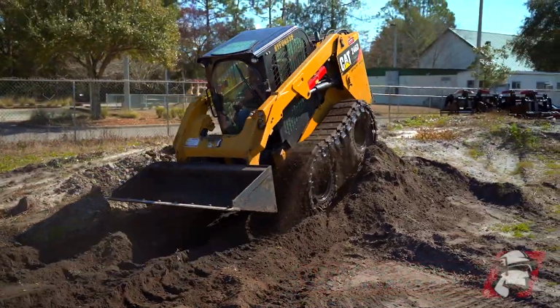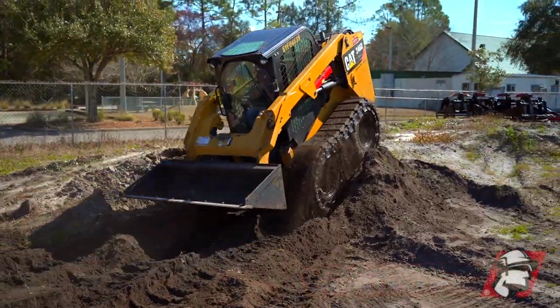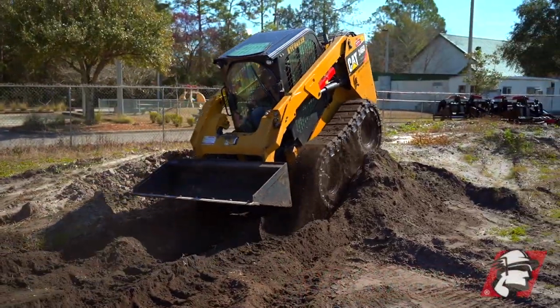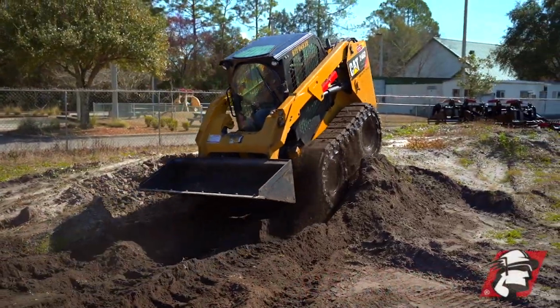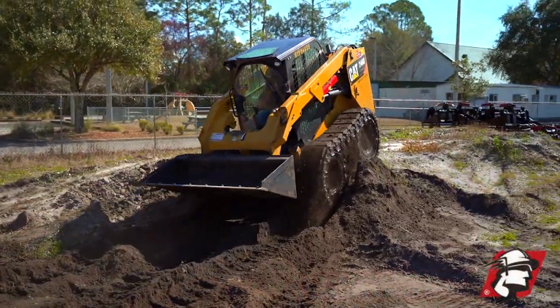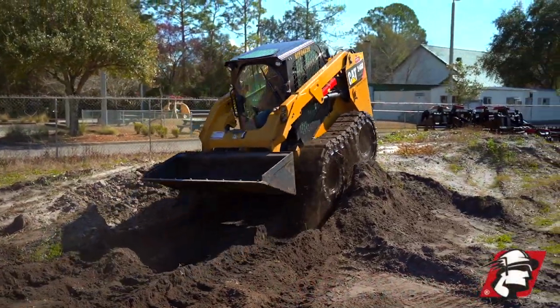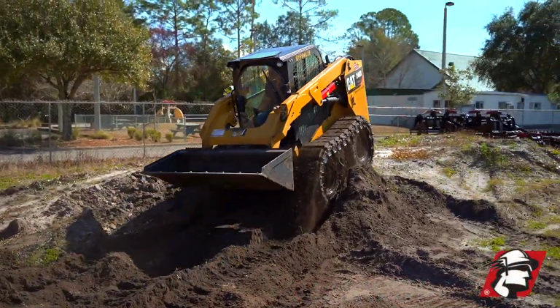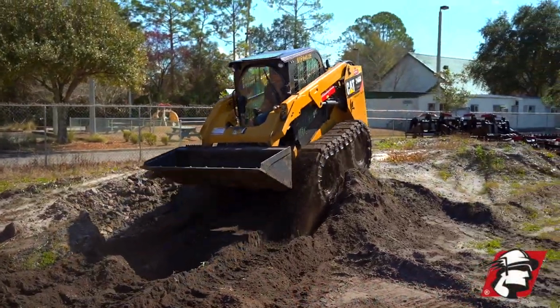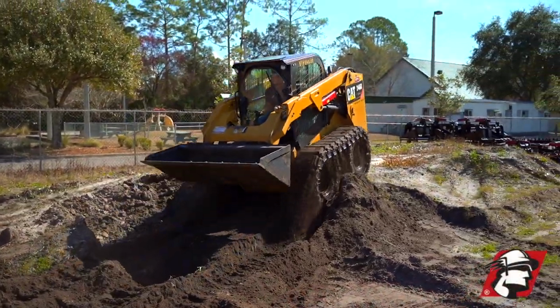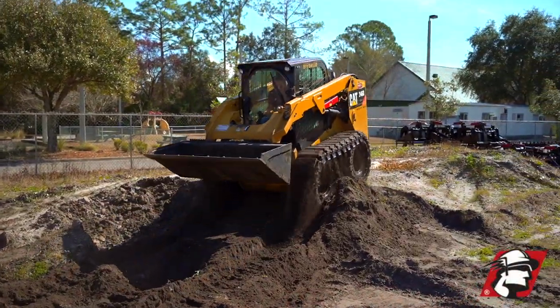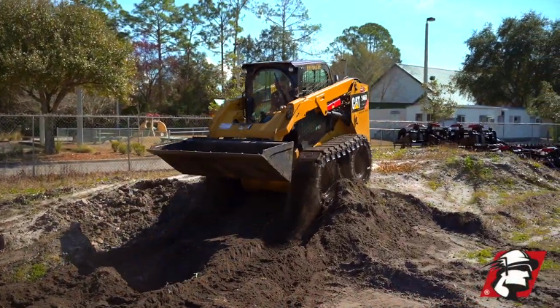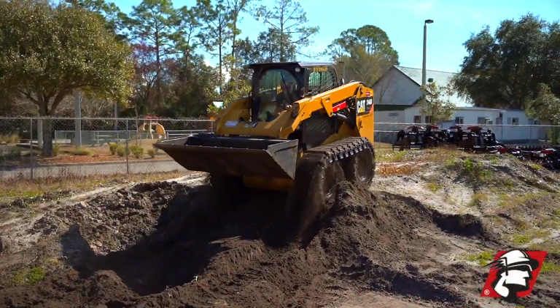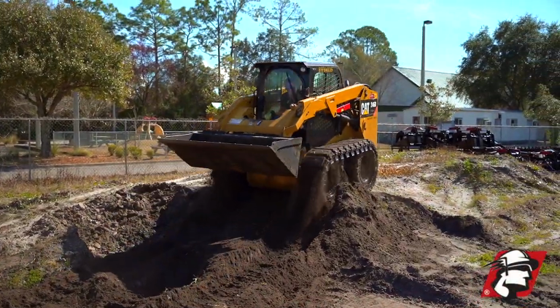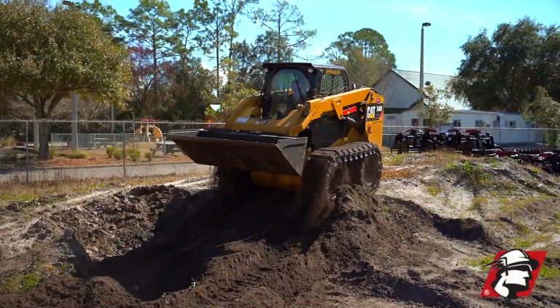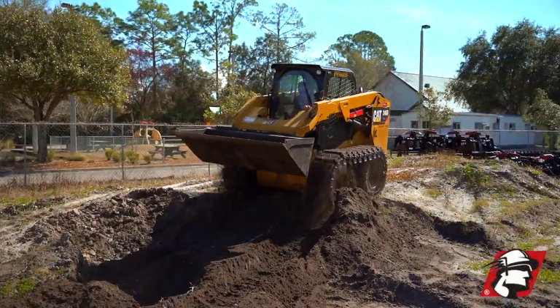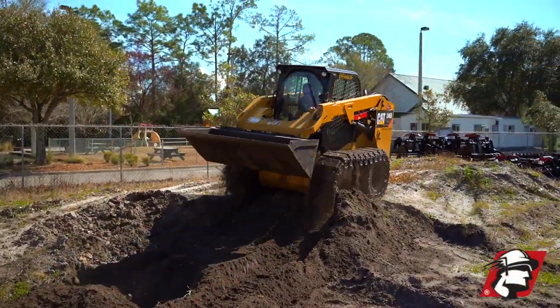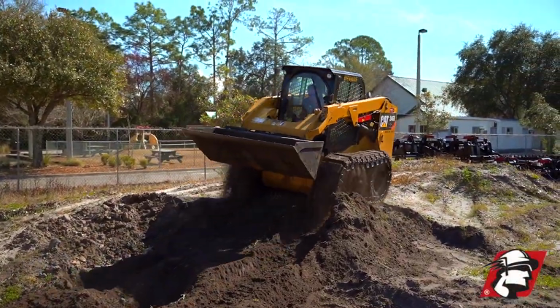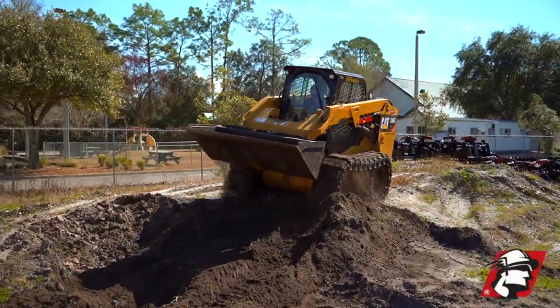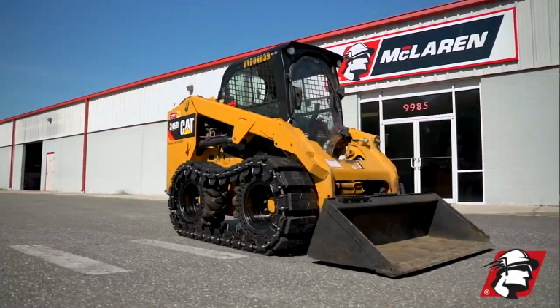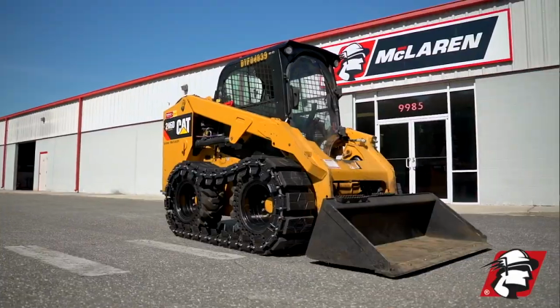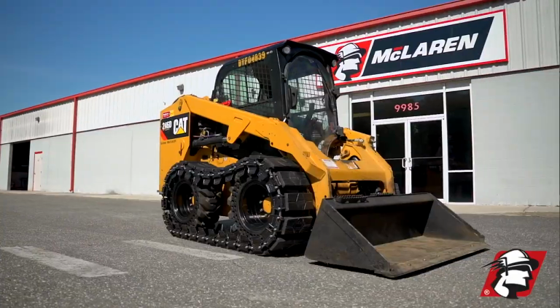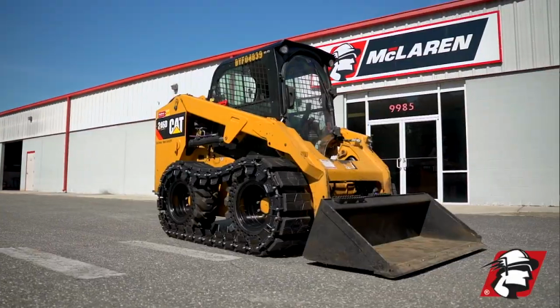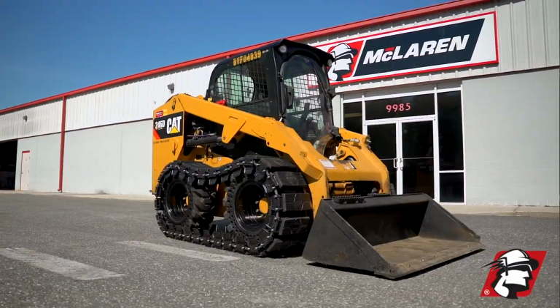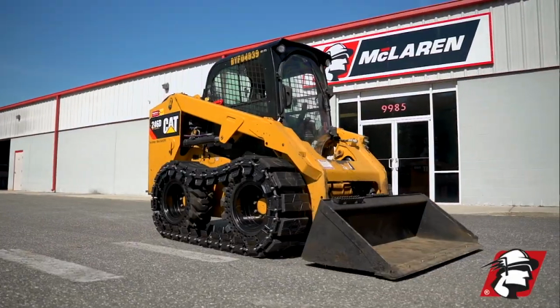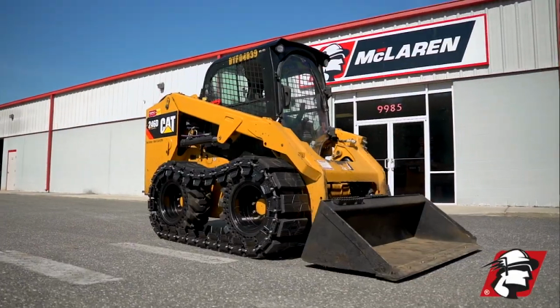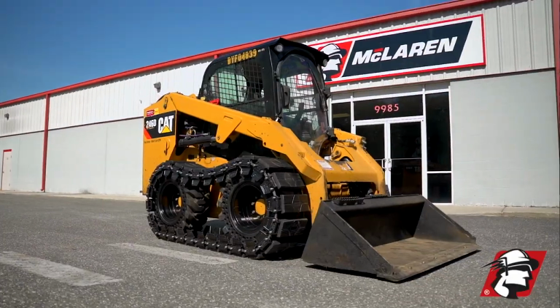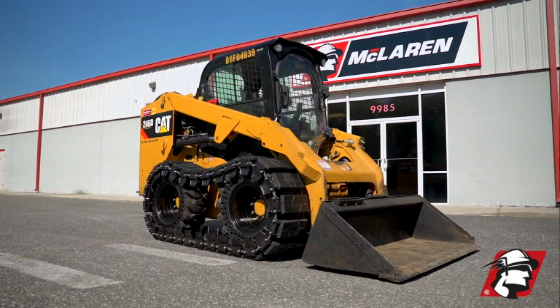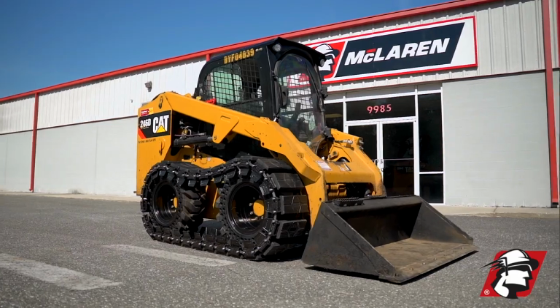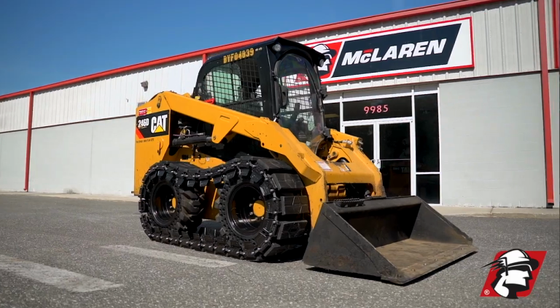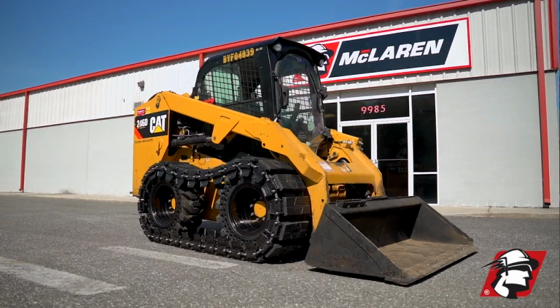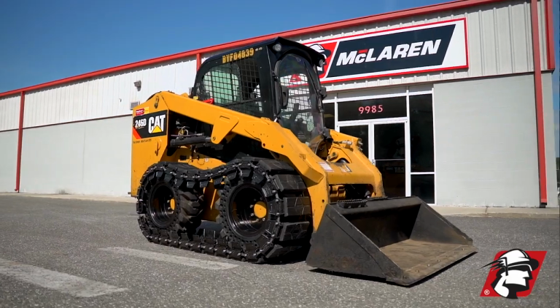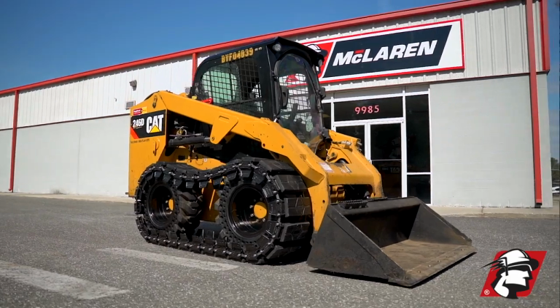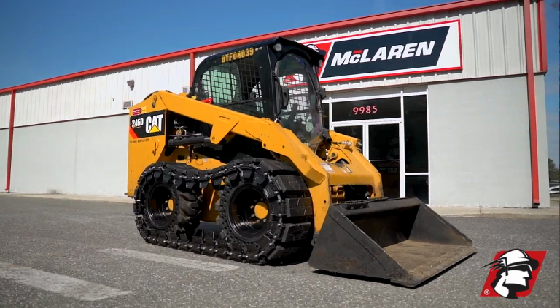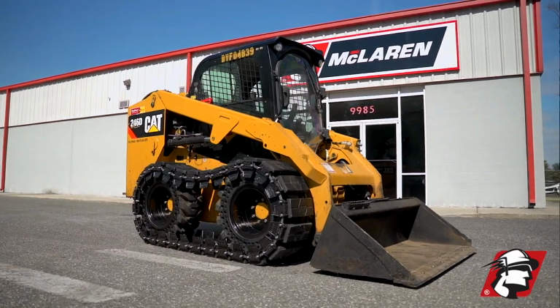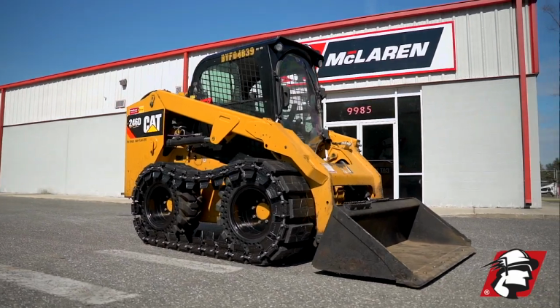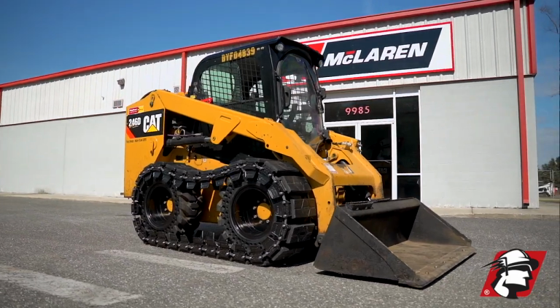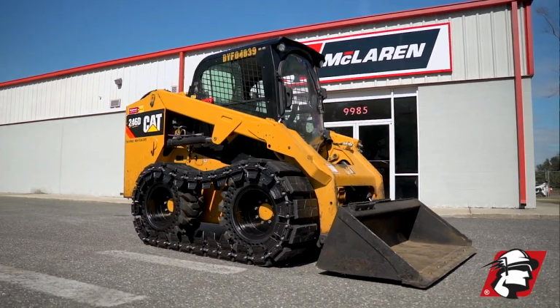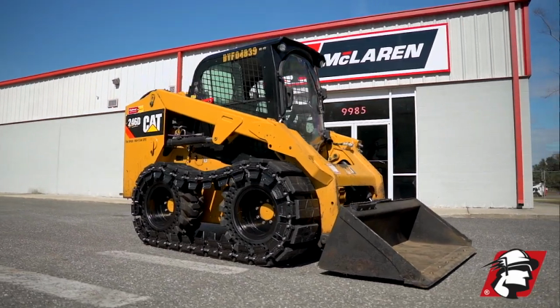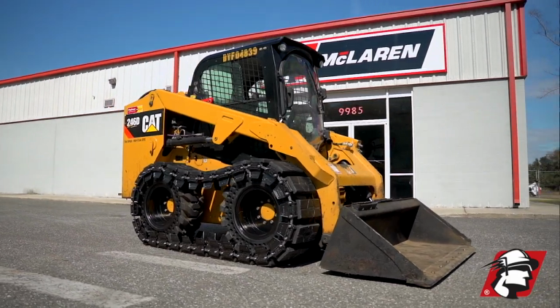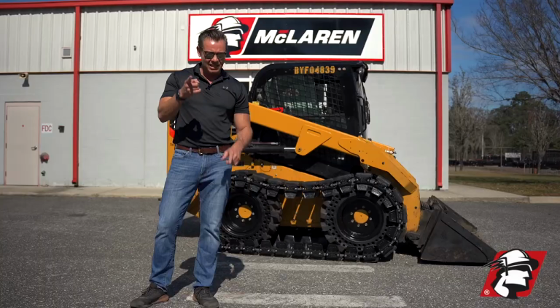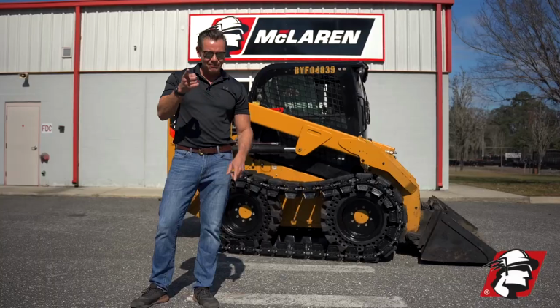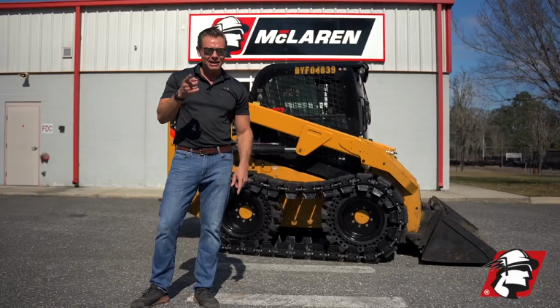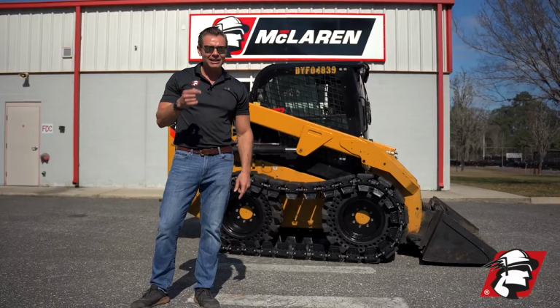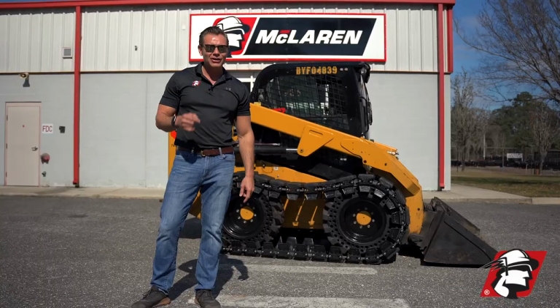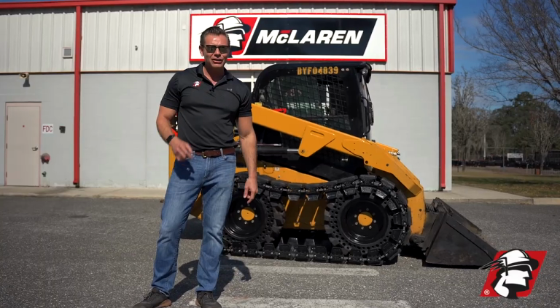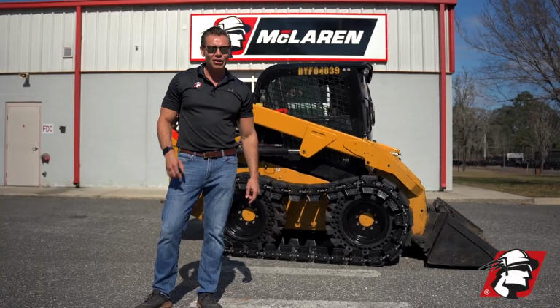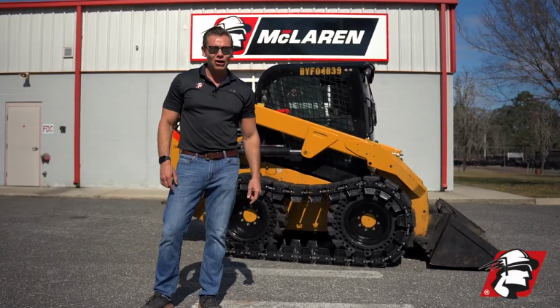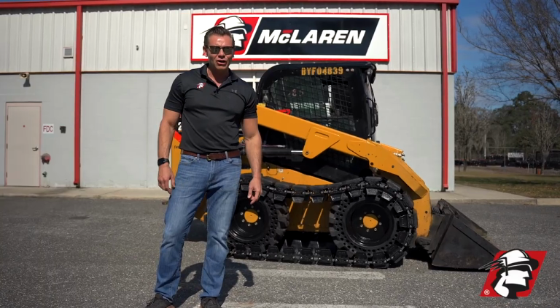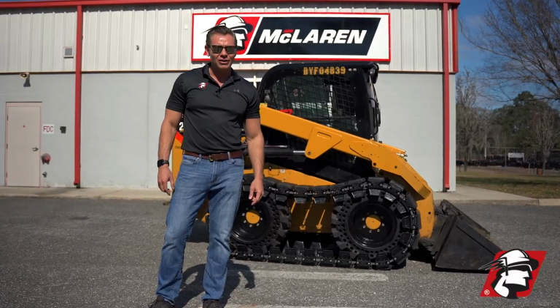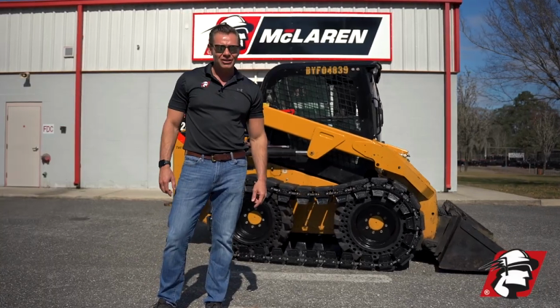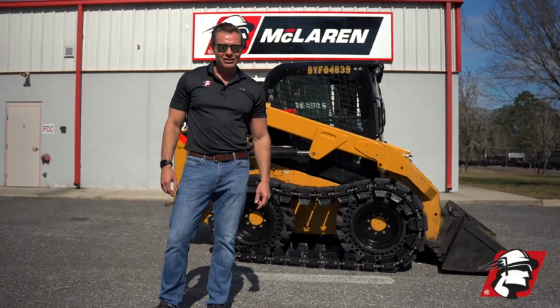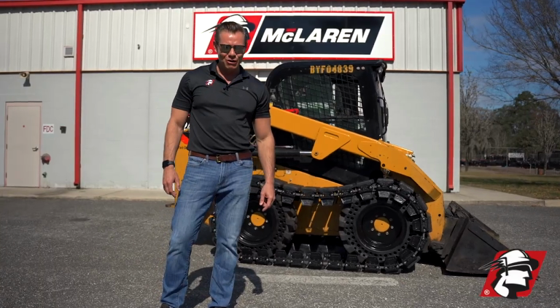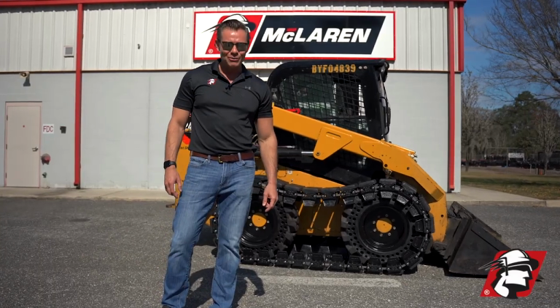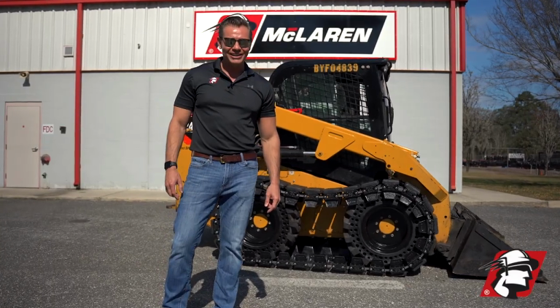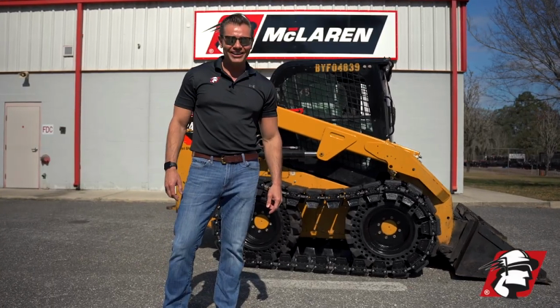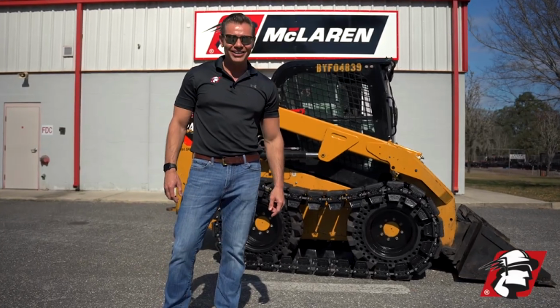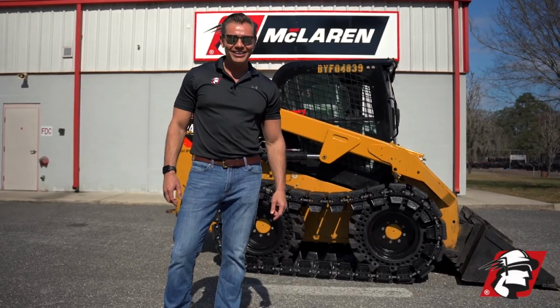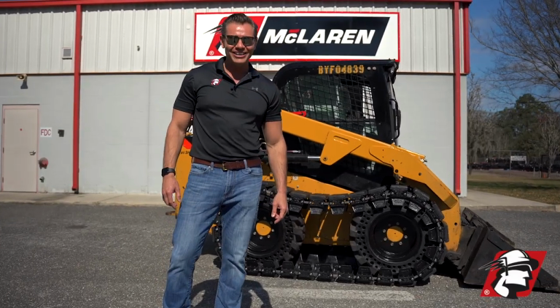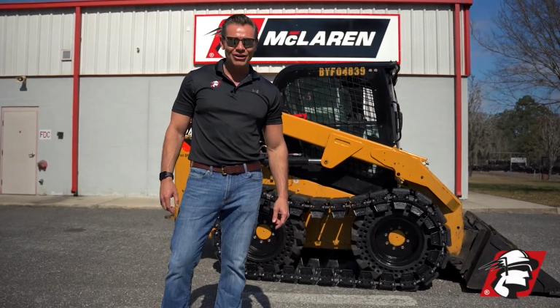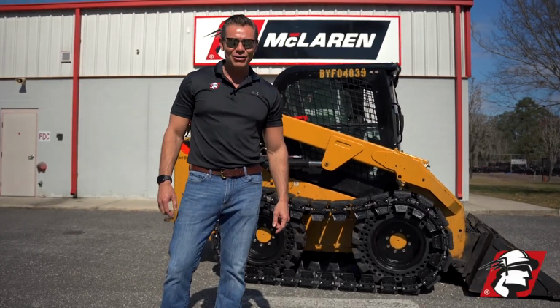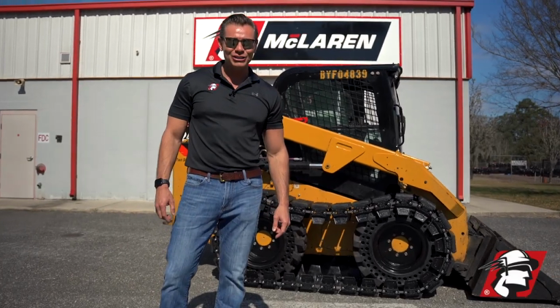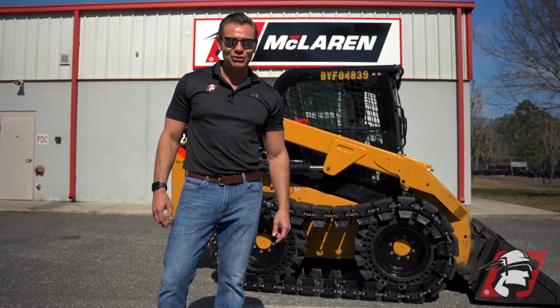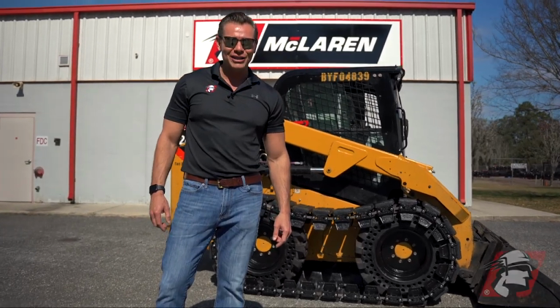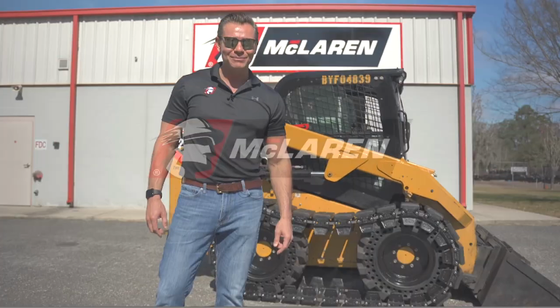You will get your money back with this system. If you're looking for the best over the tire track system, give McLaren a call. Go McLaren! Go Xtreme!